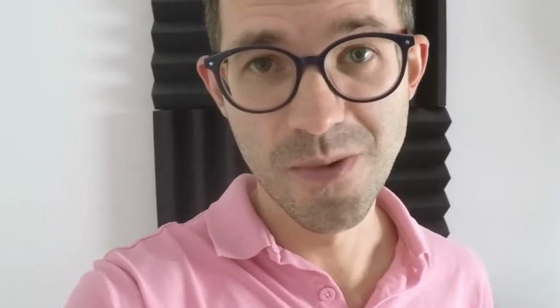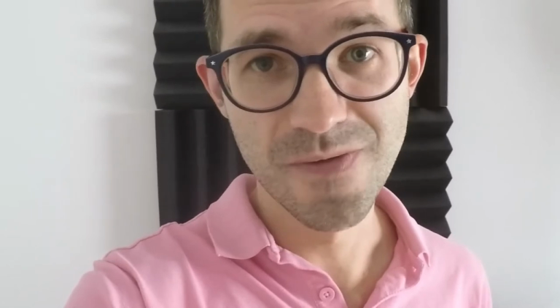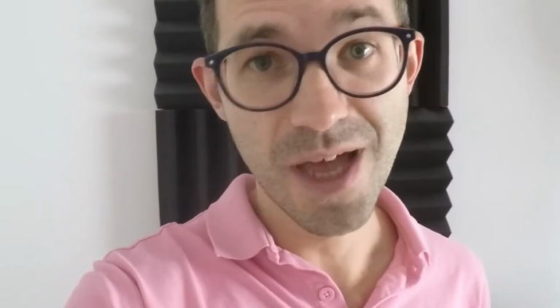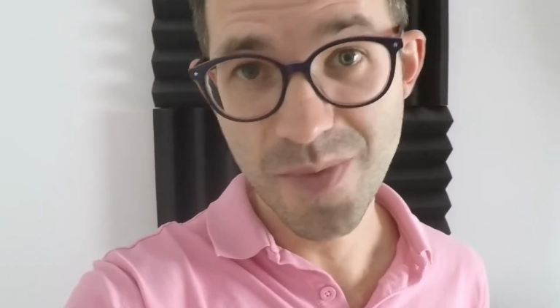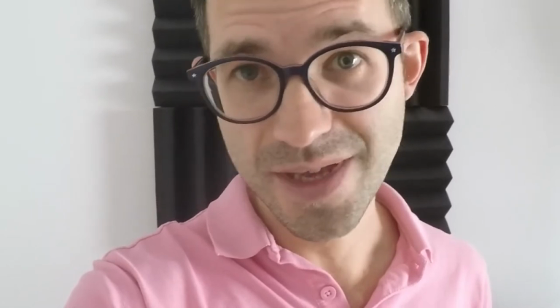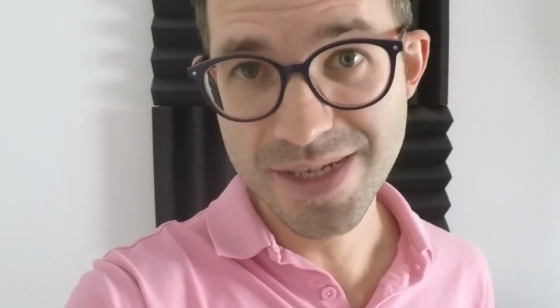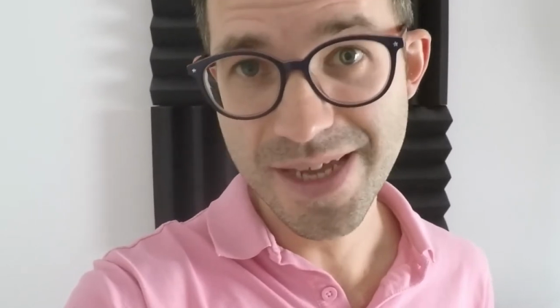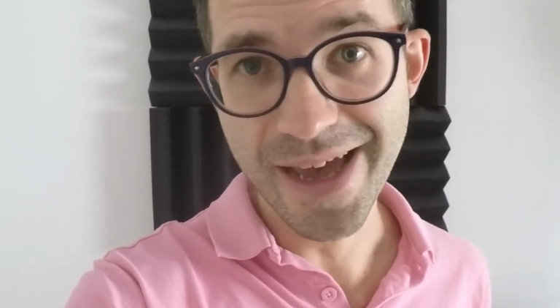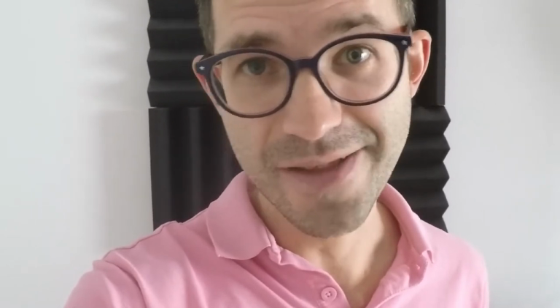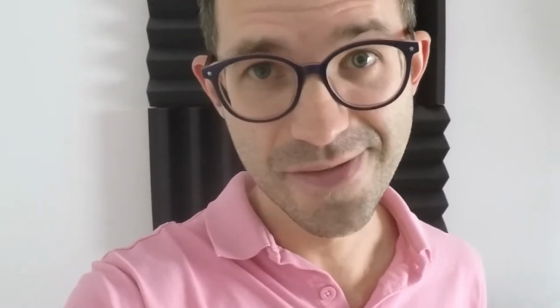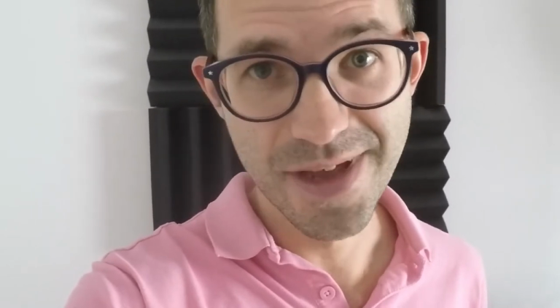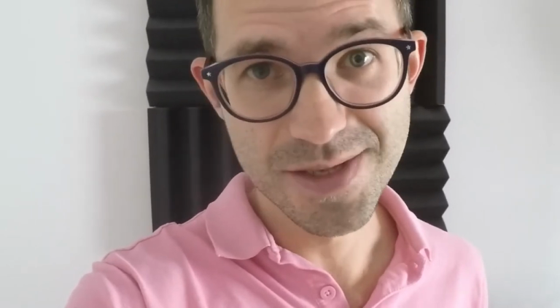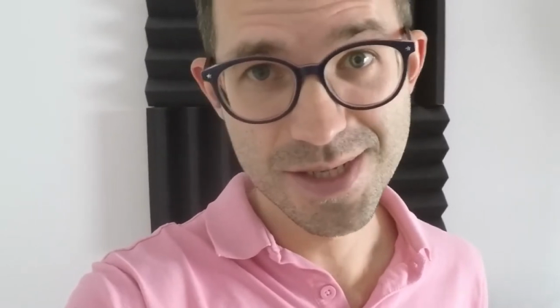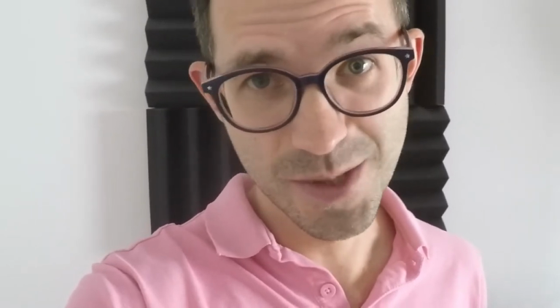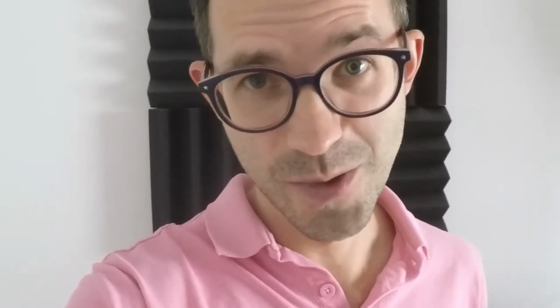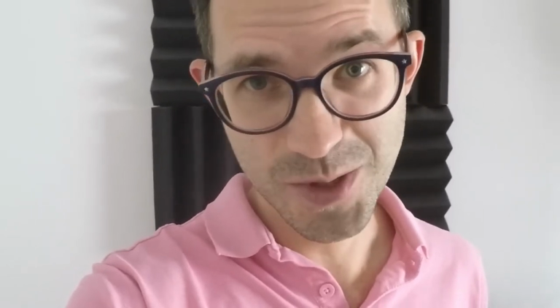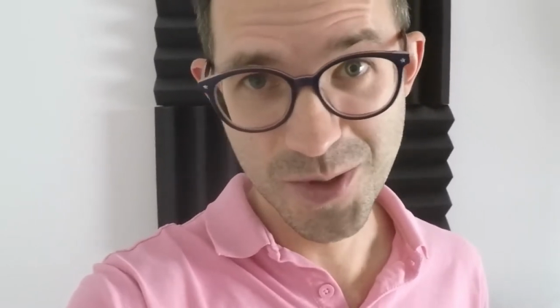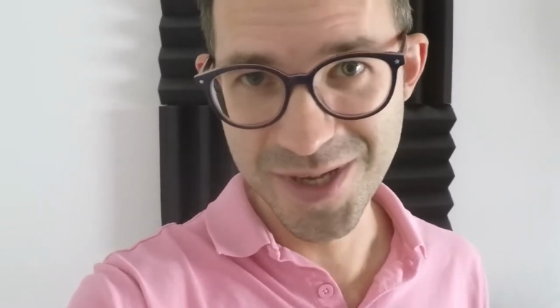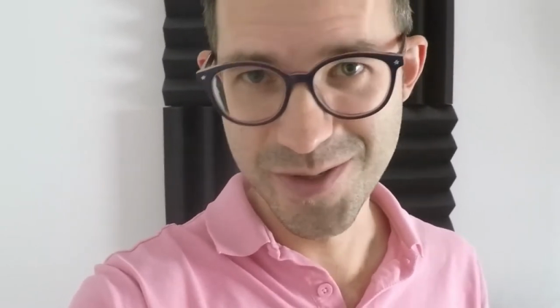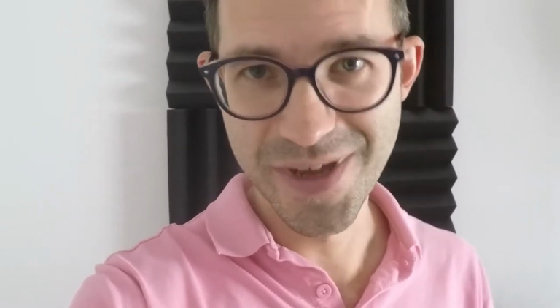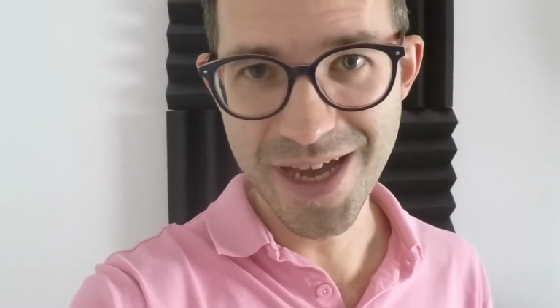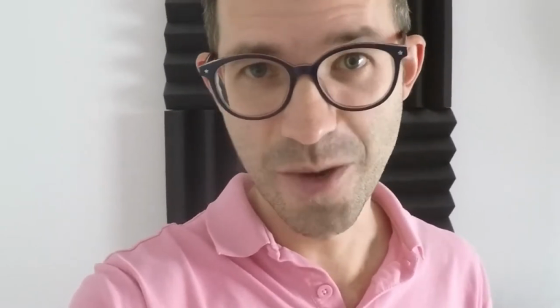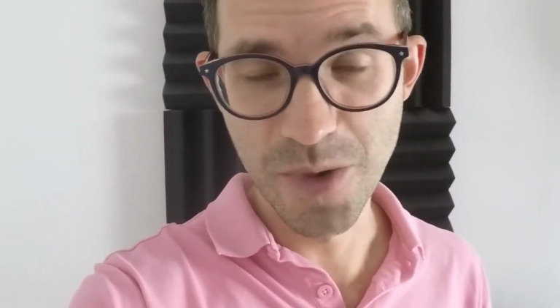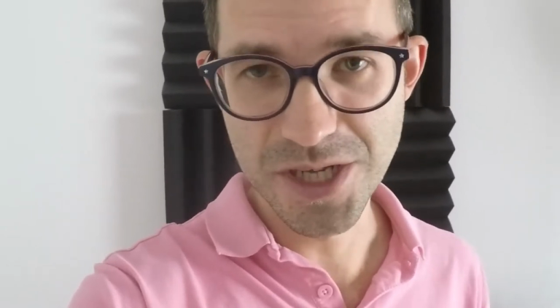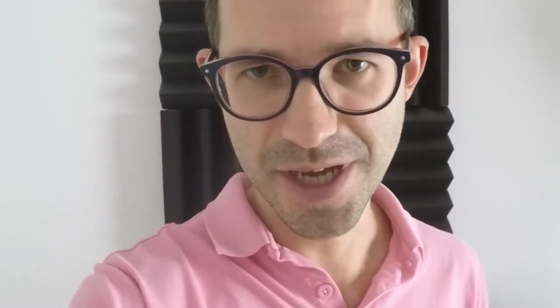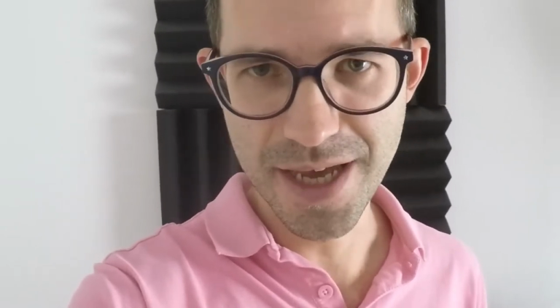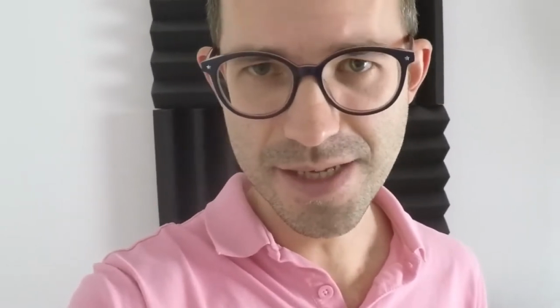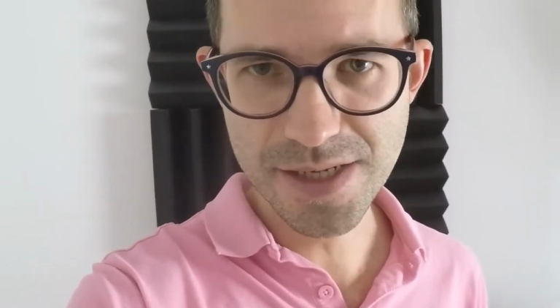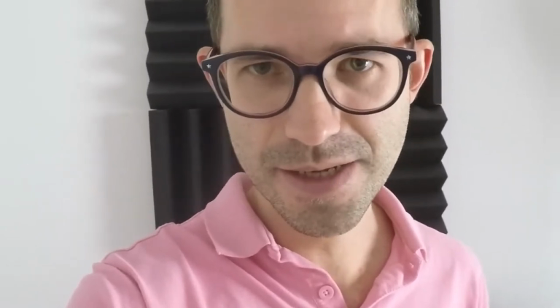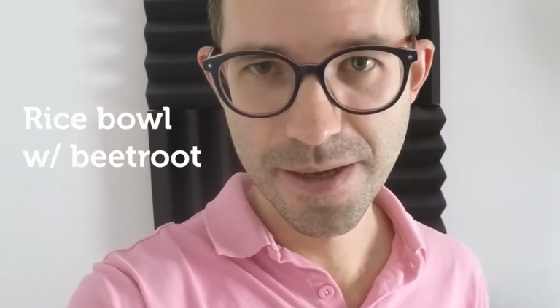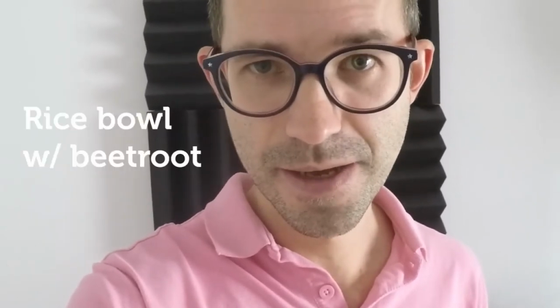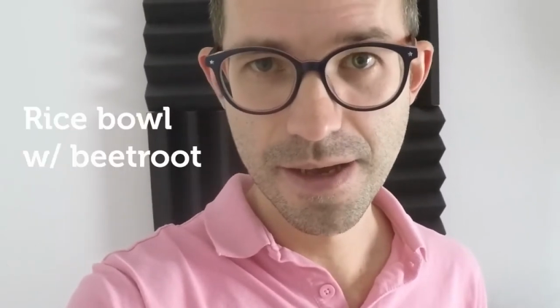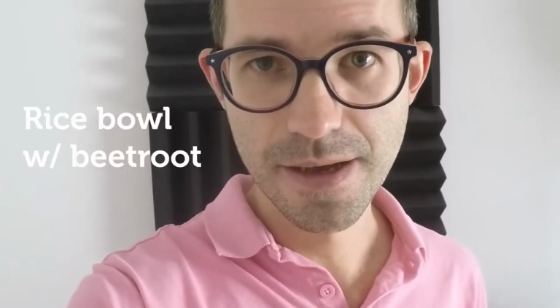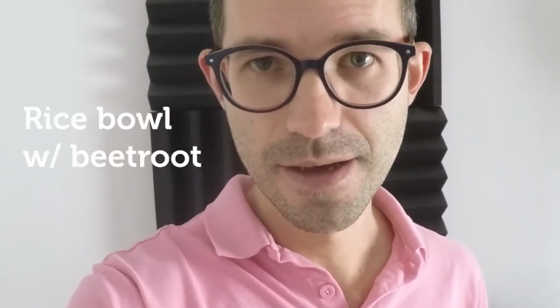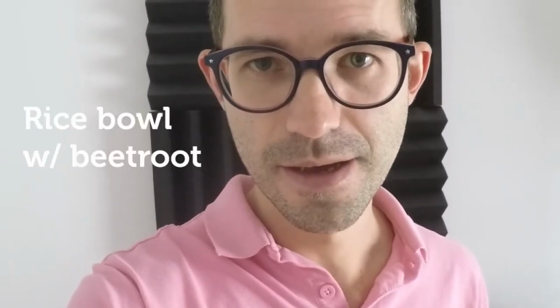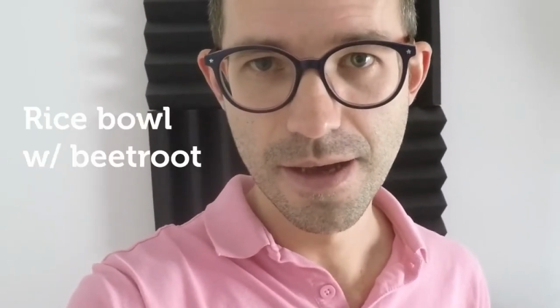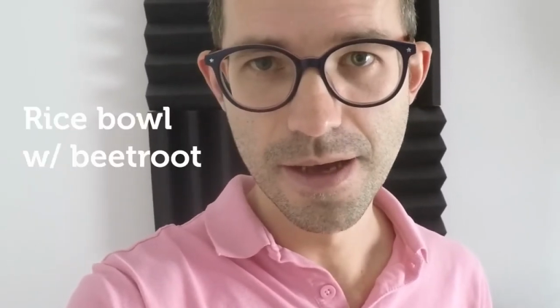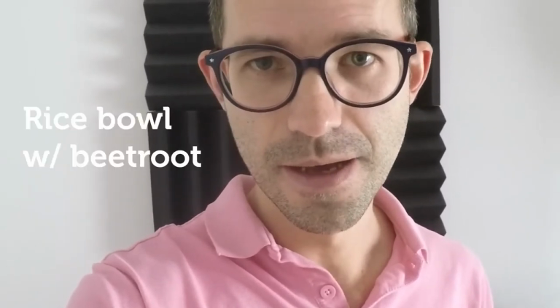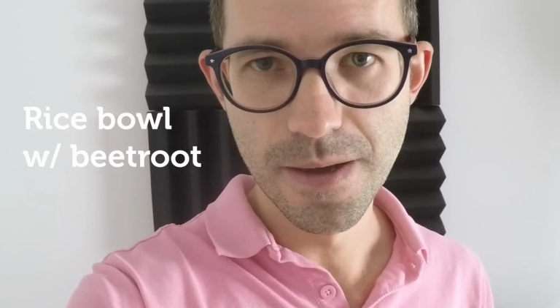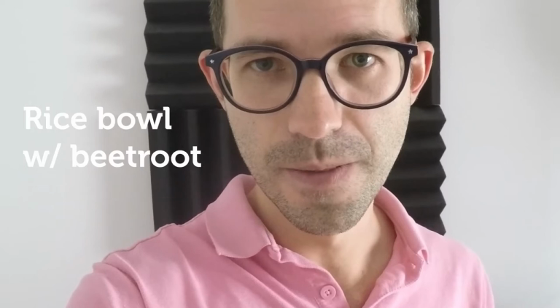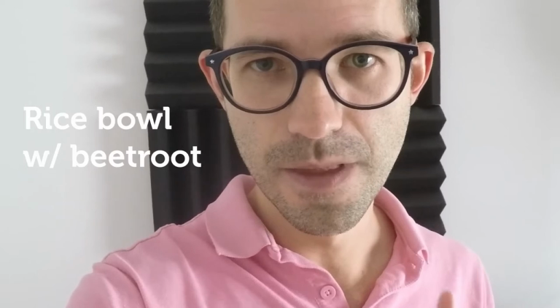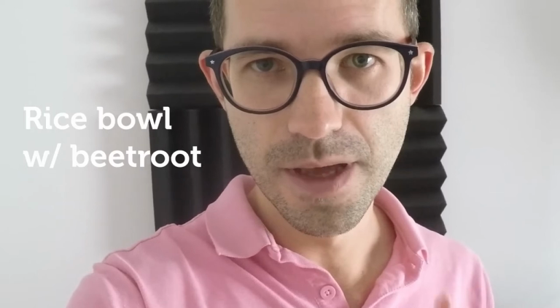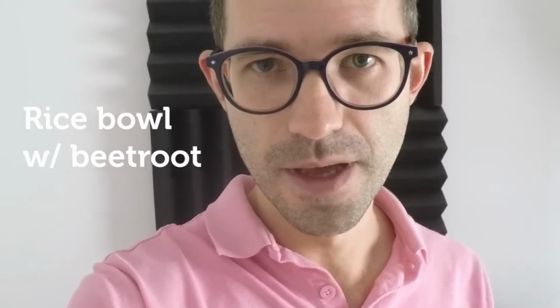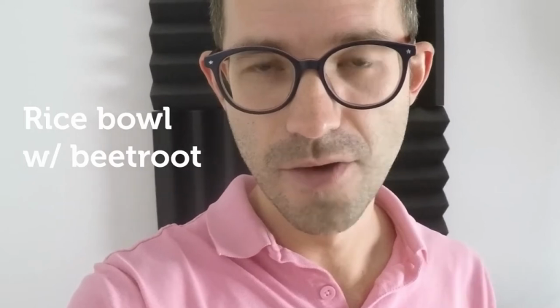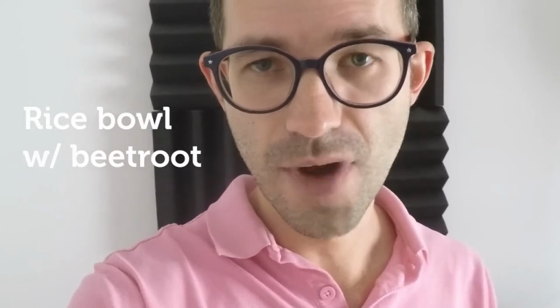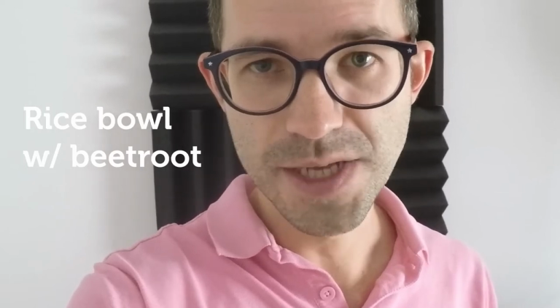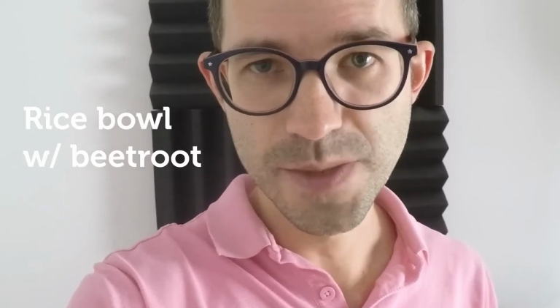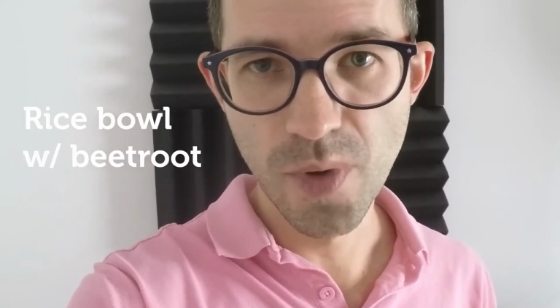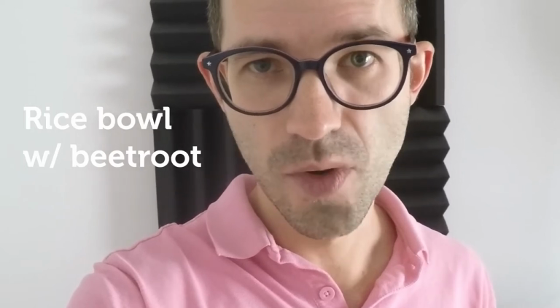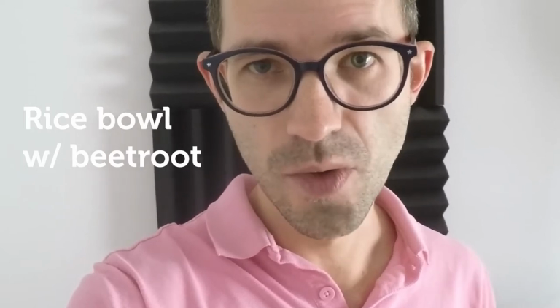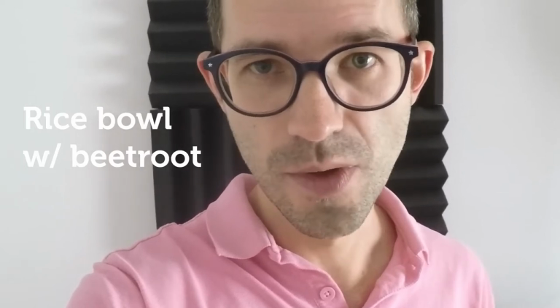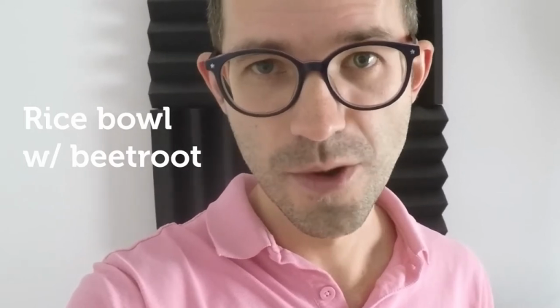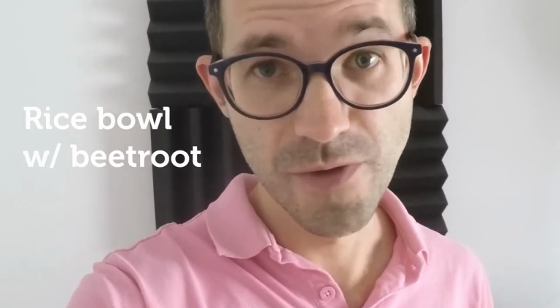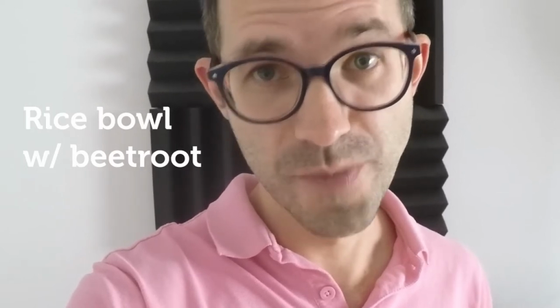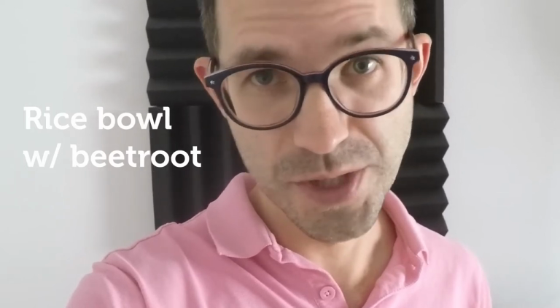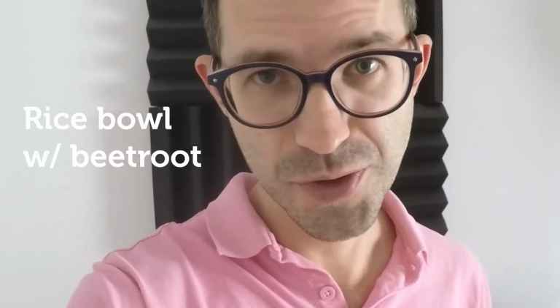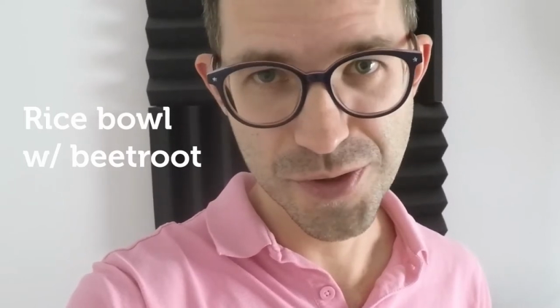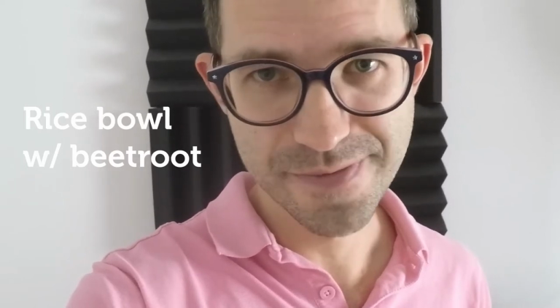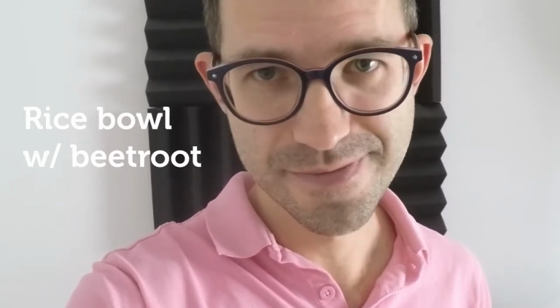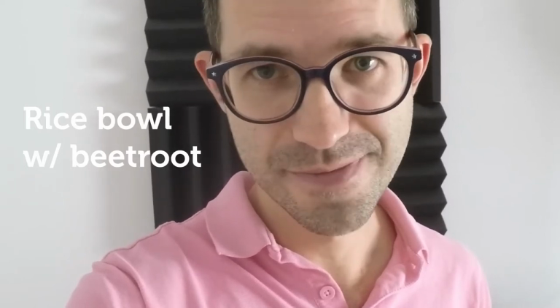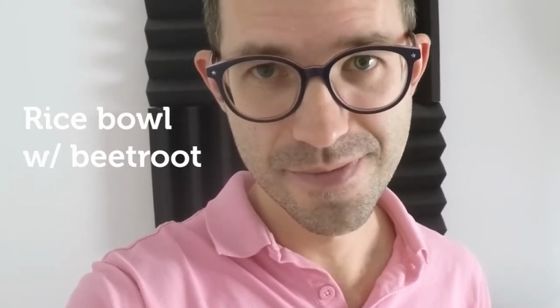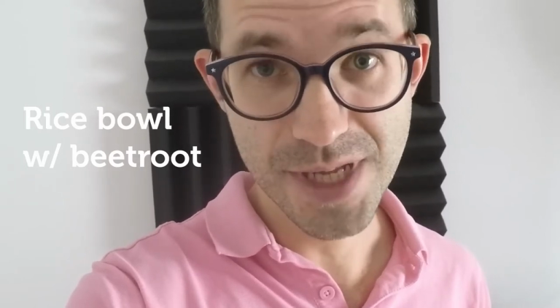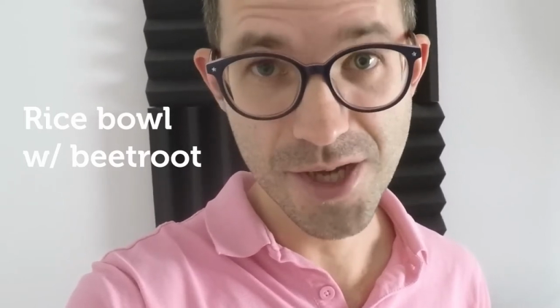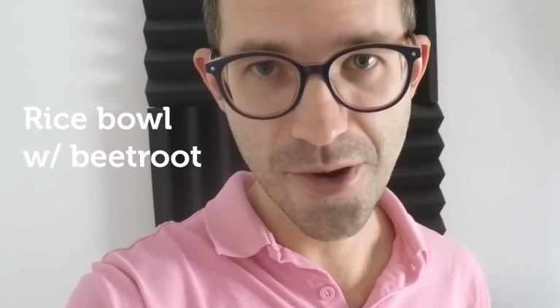With that being said, let's see what's cooking today, which is a rice bowl with beetroot. Let's go!